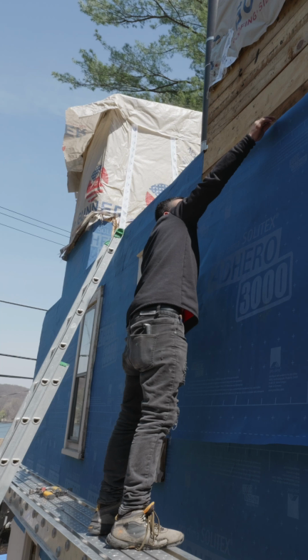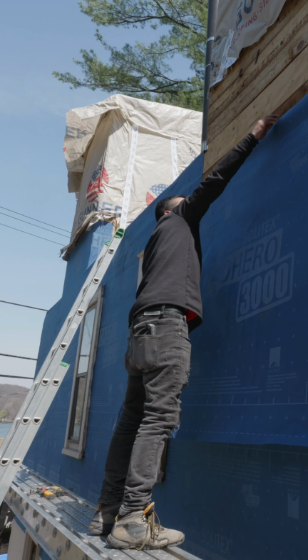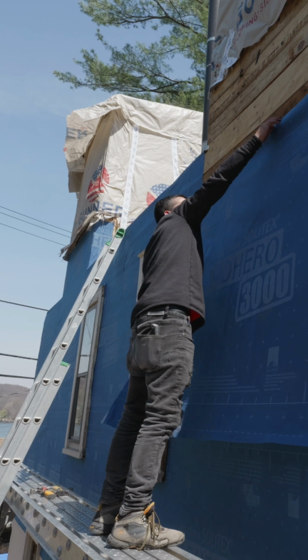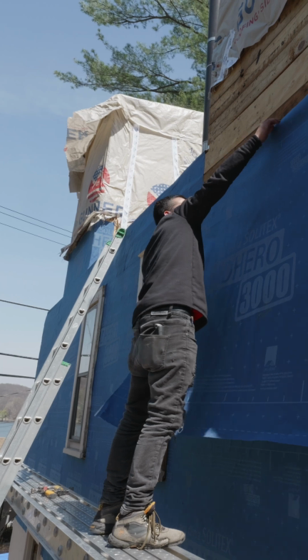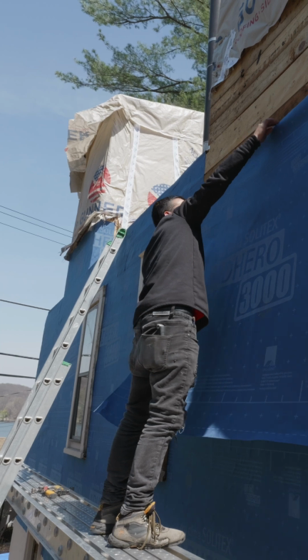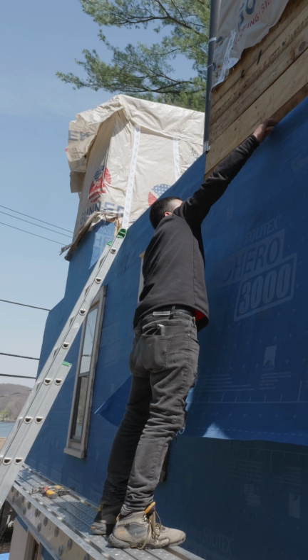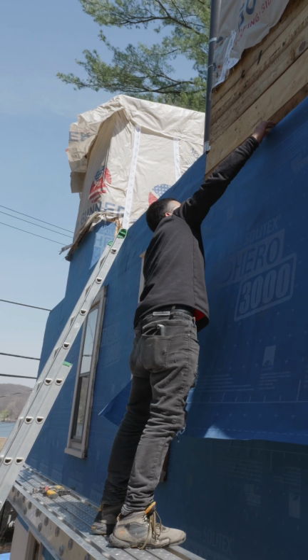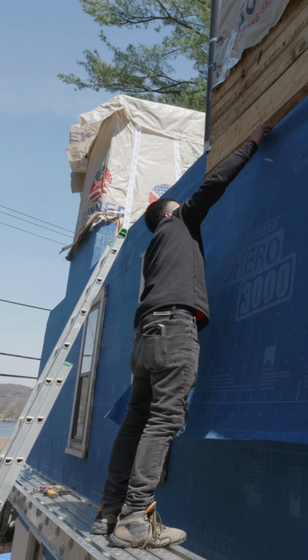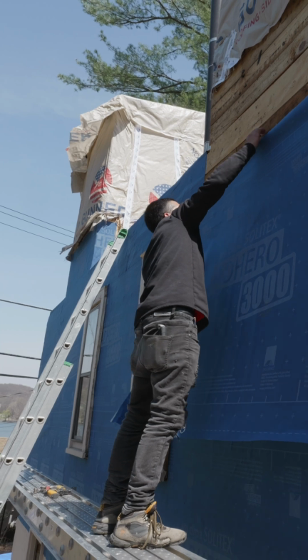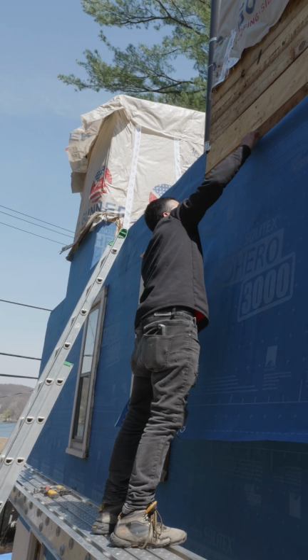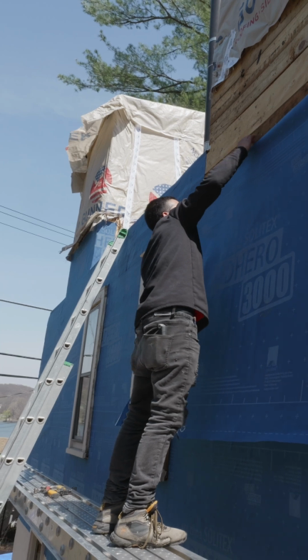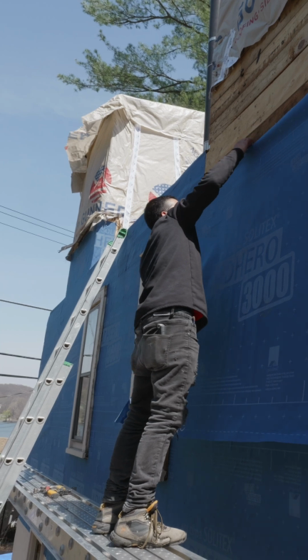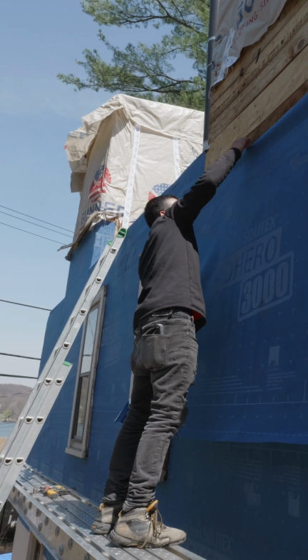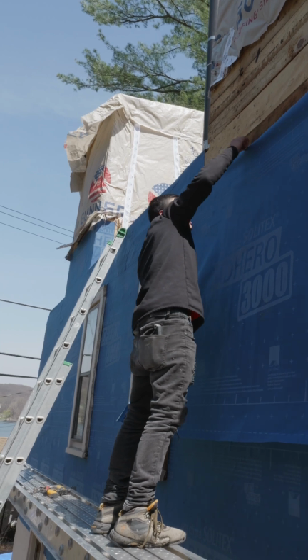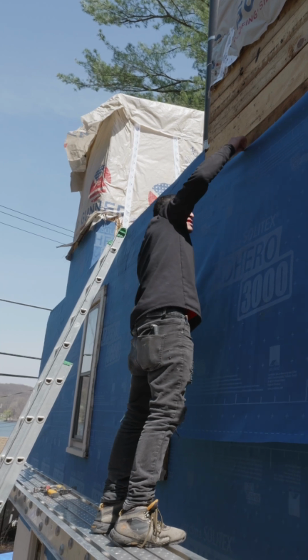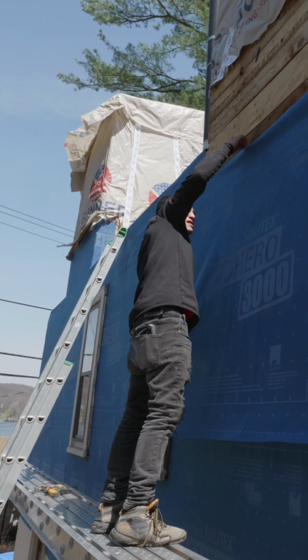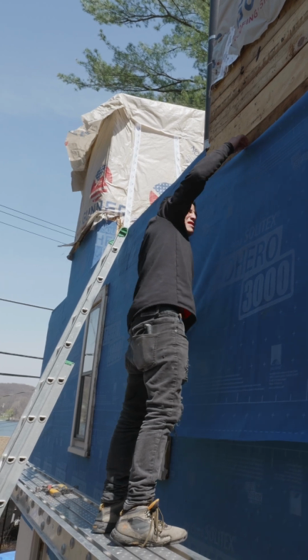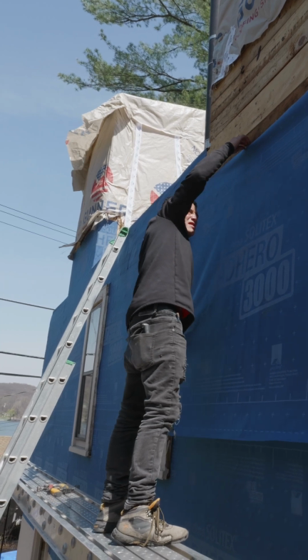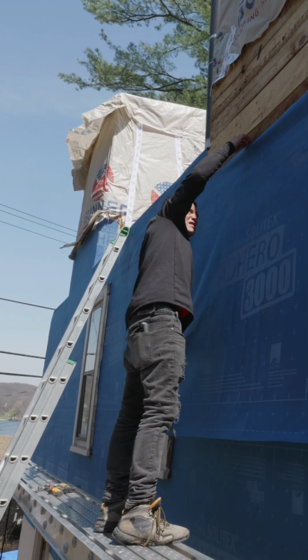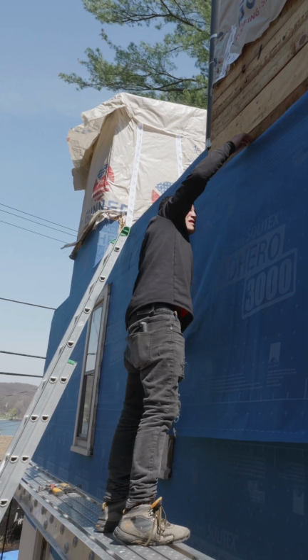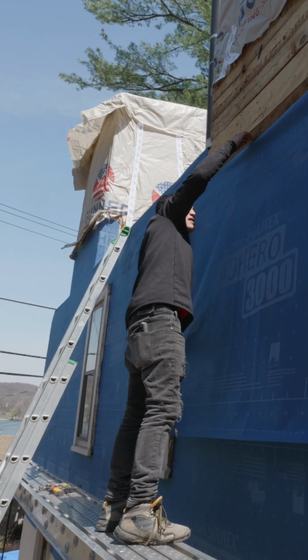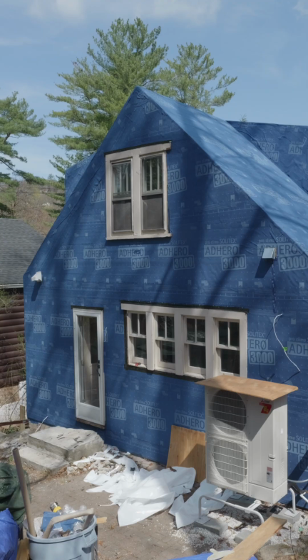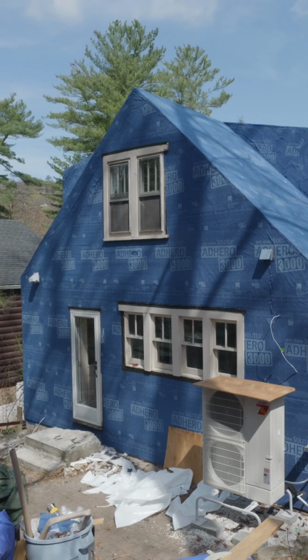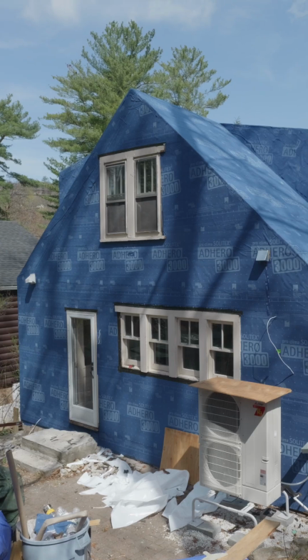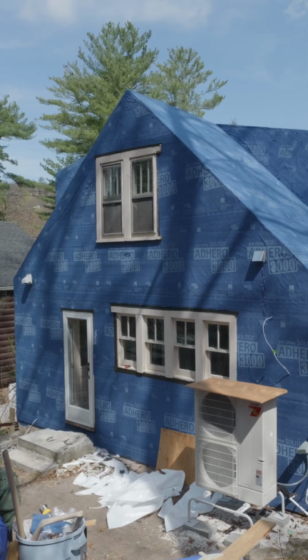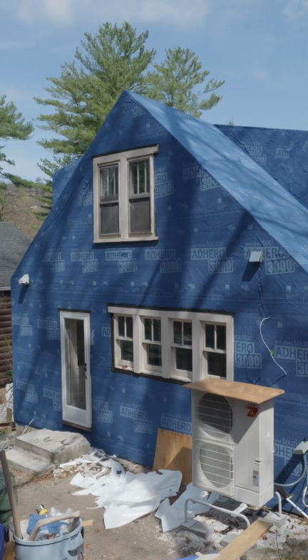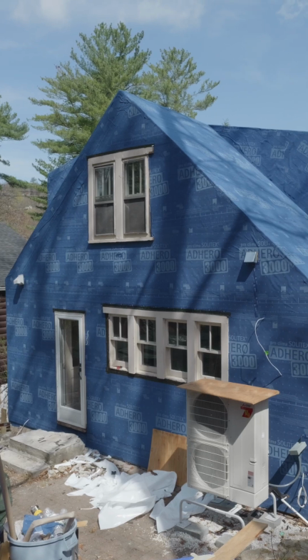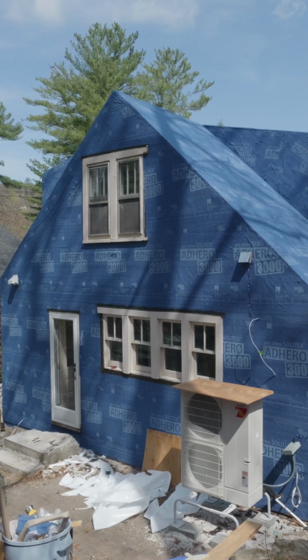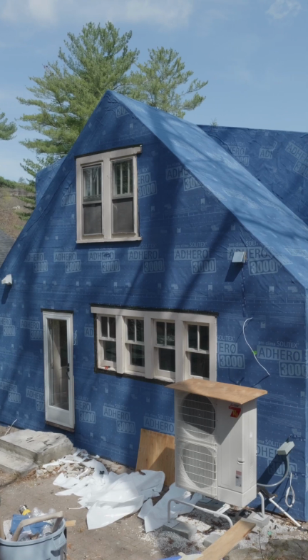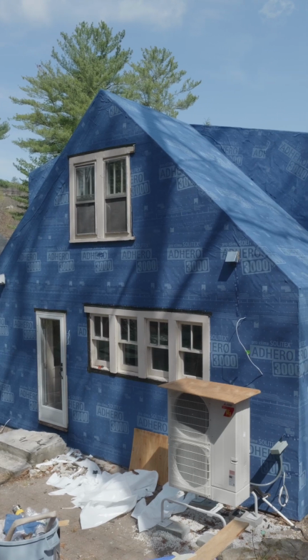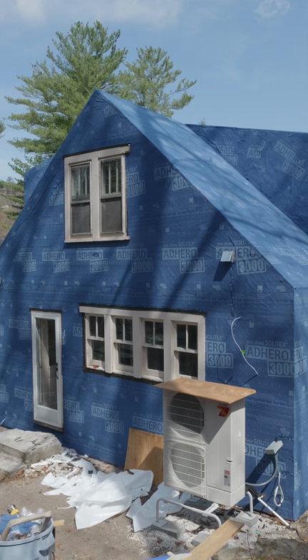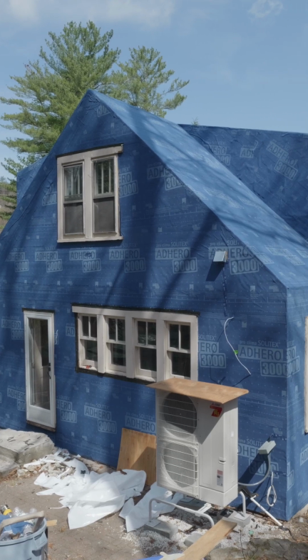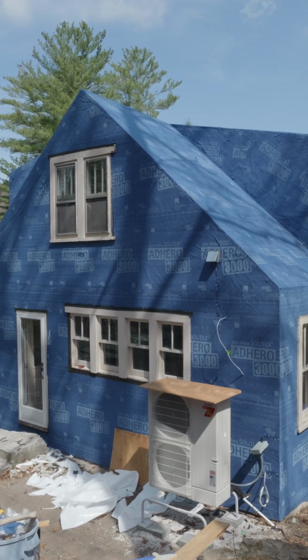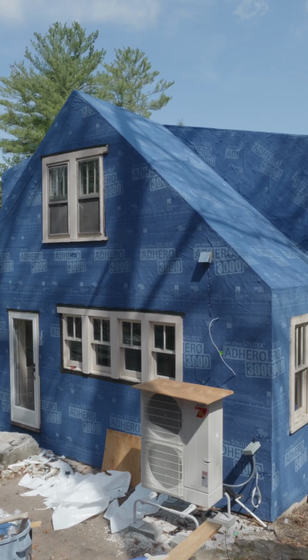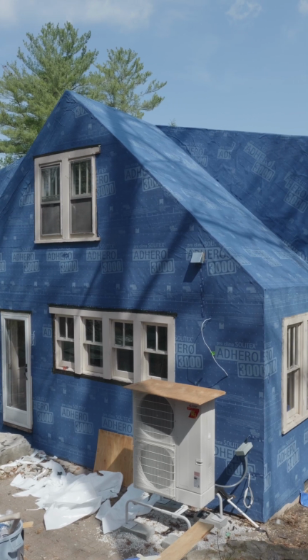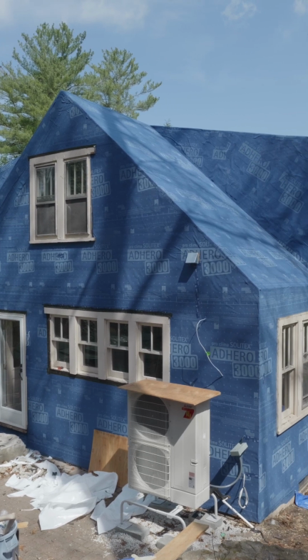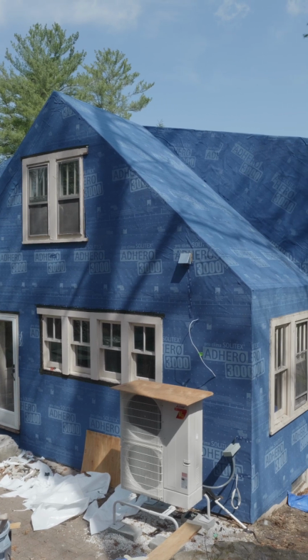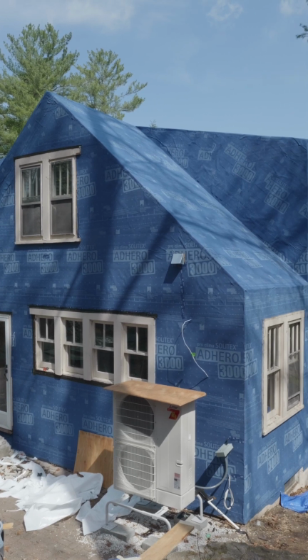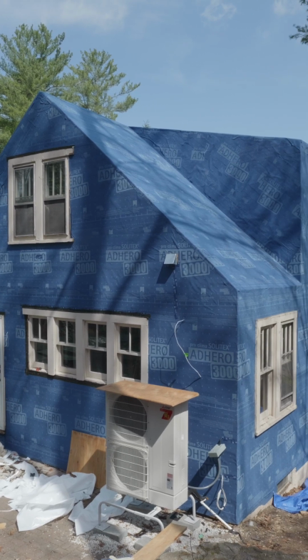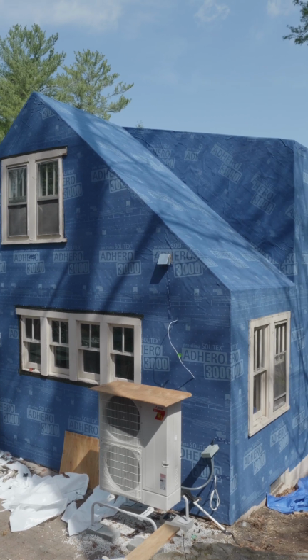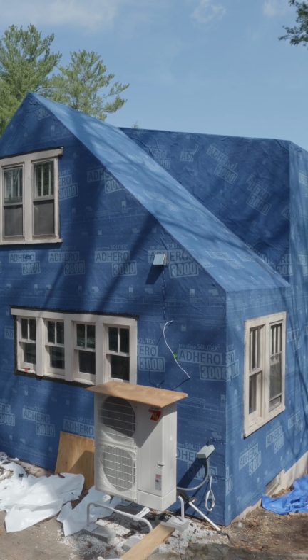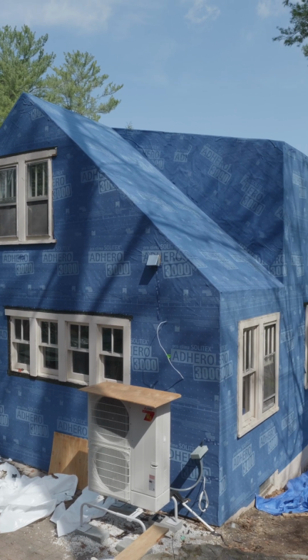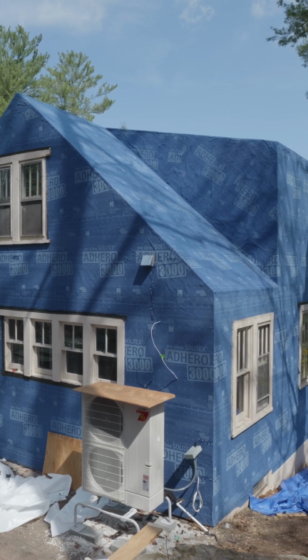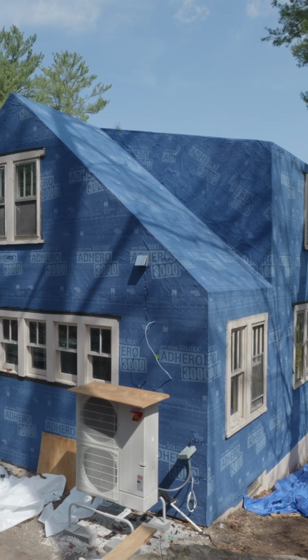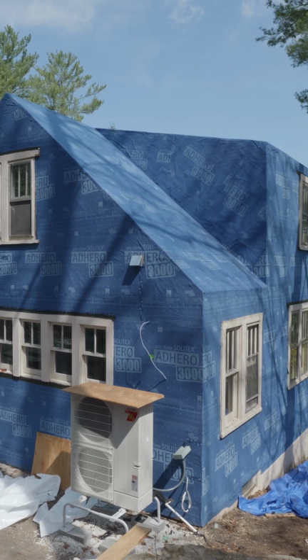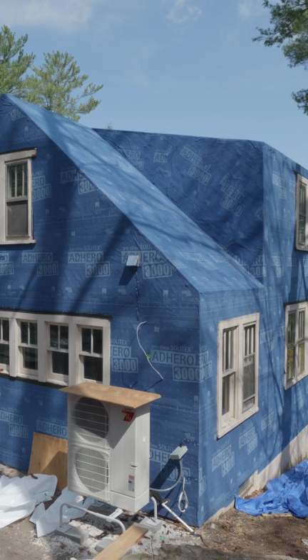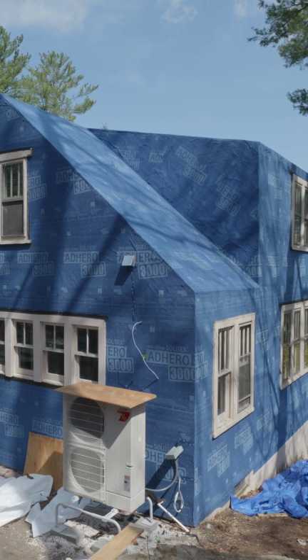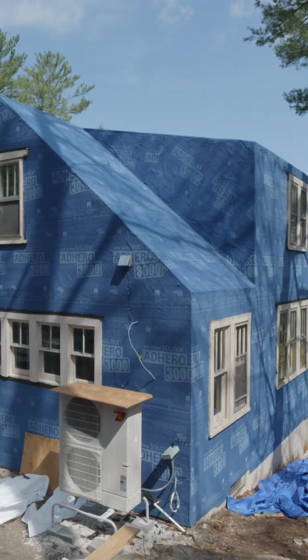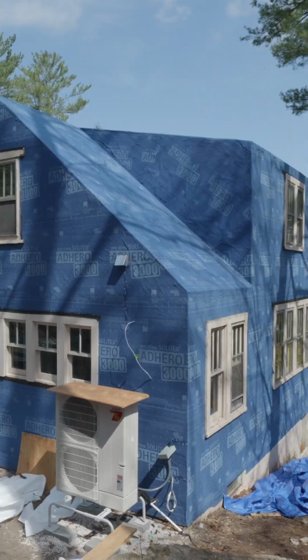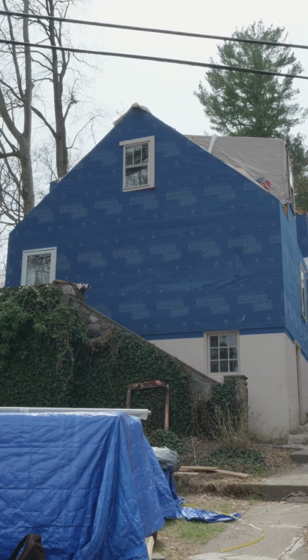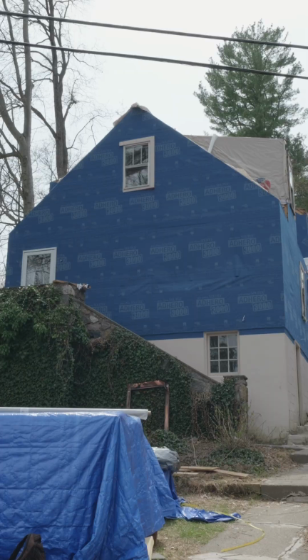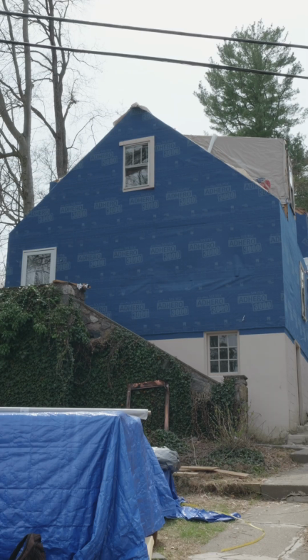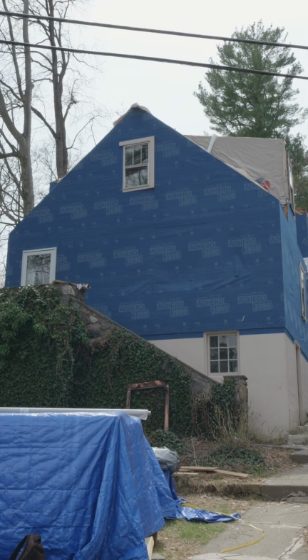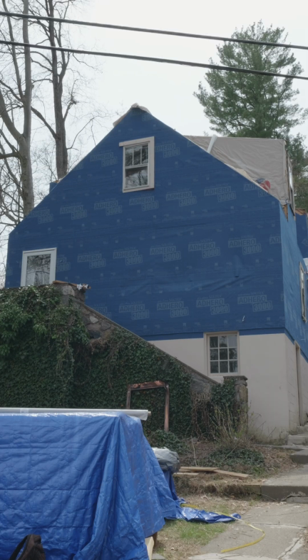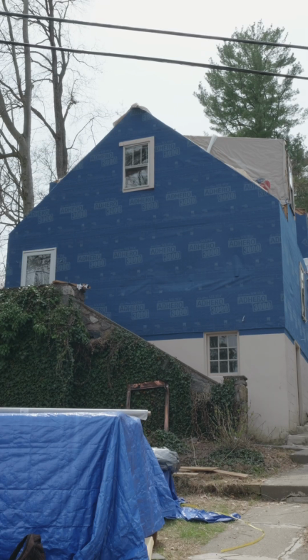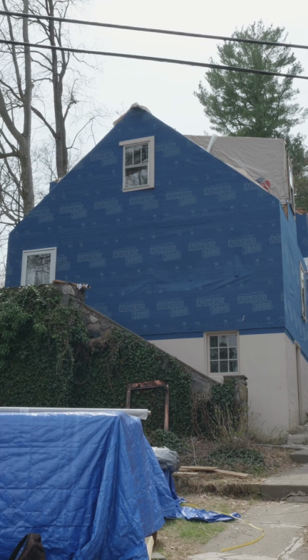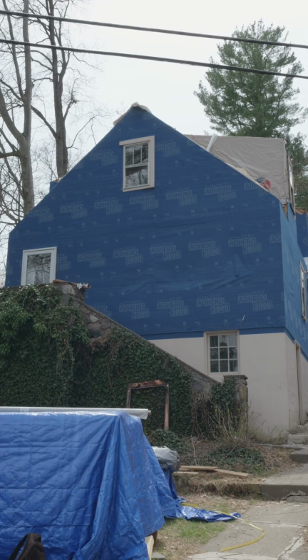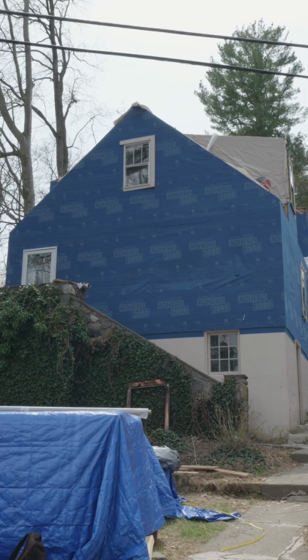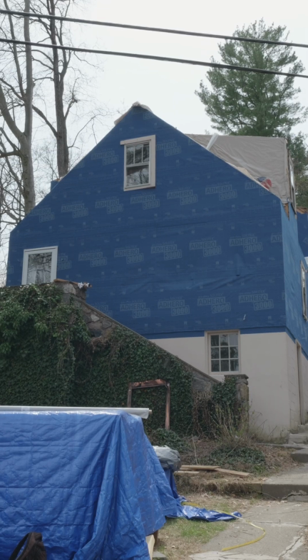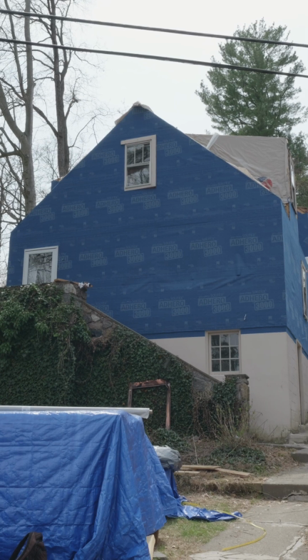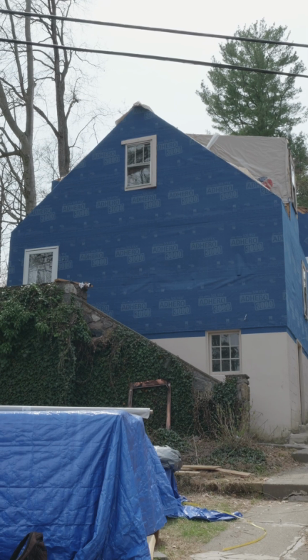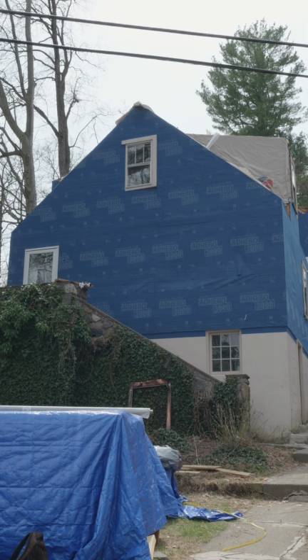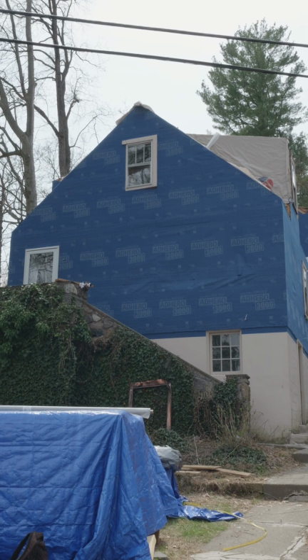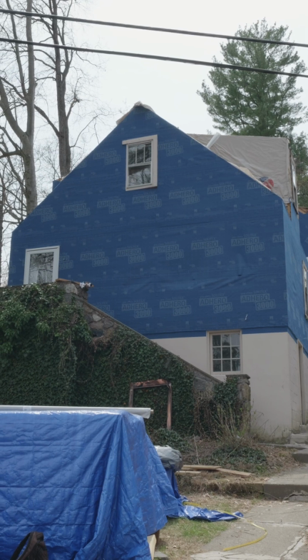This isn't just a house wrap, this is the protective skin of our house. And yes, we went all in on this one. Welcome back to the Lake House Retrofit.